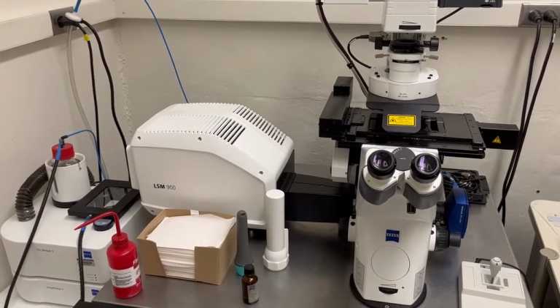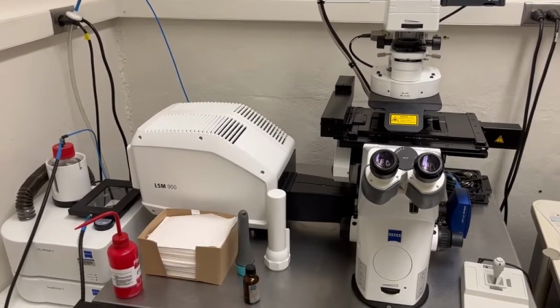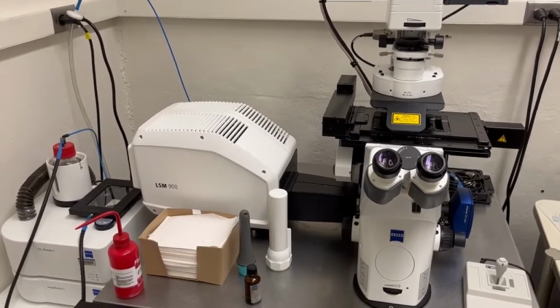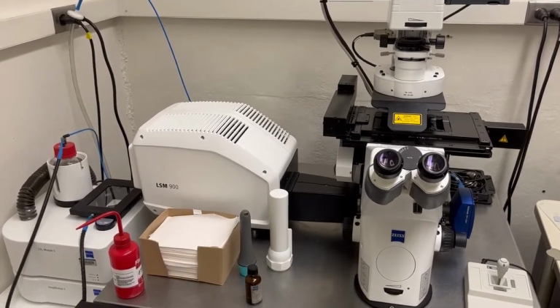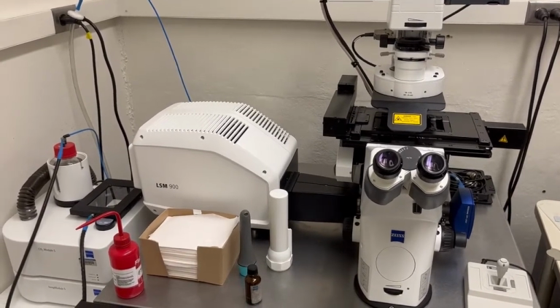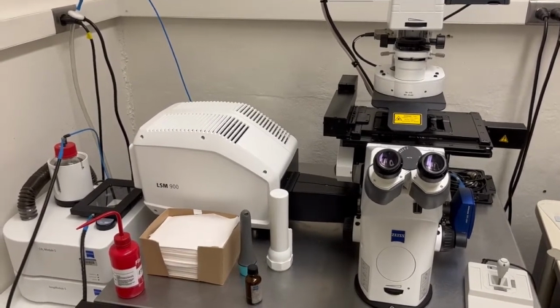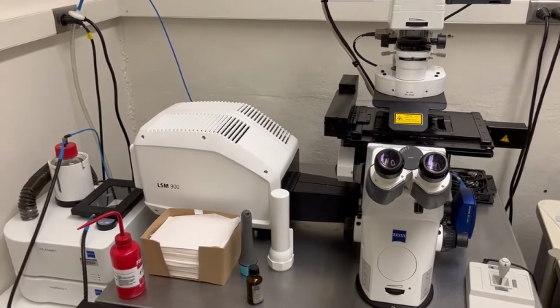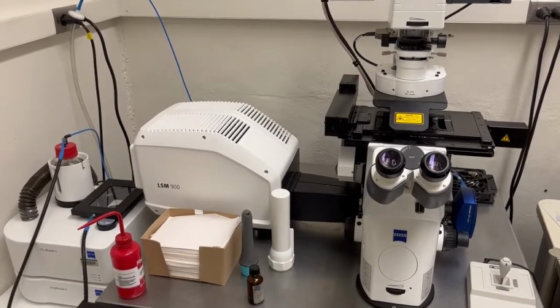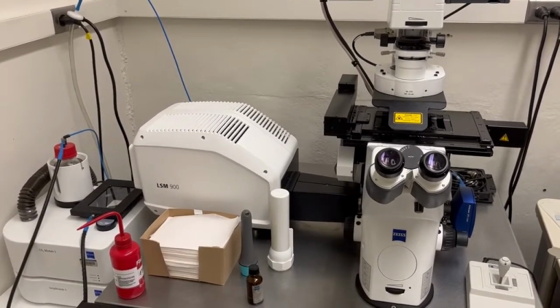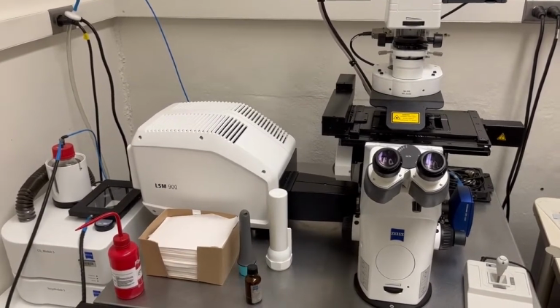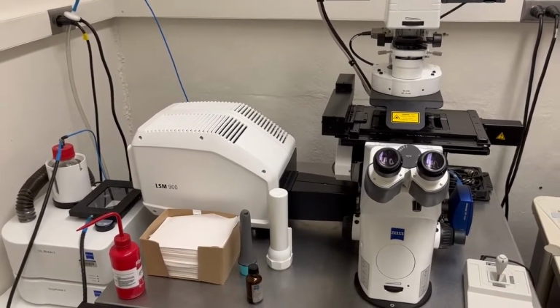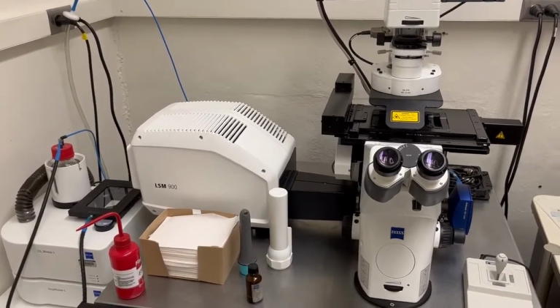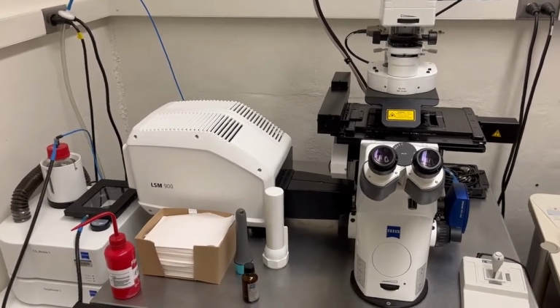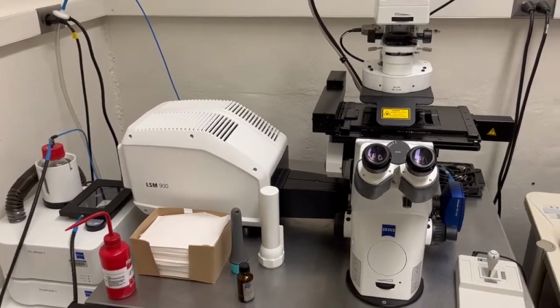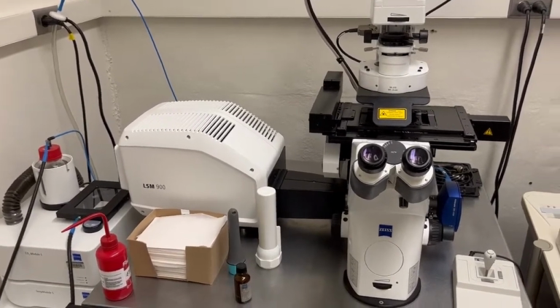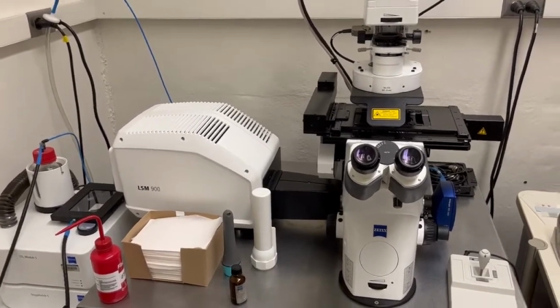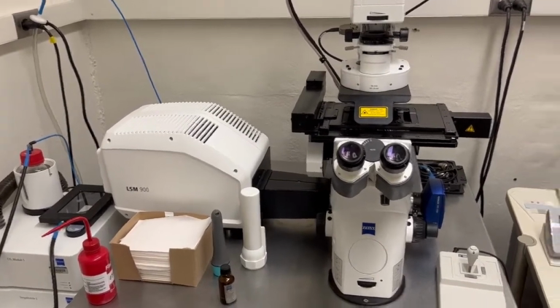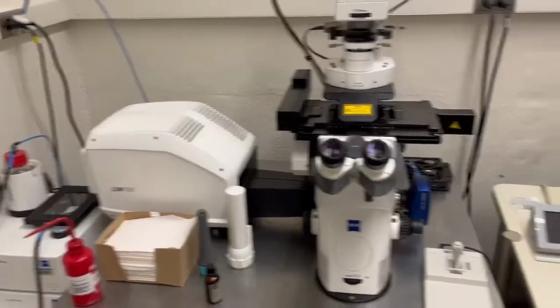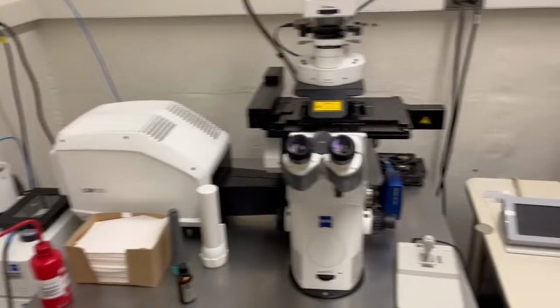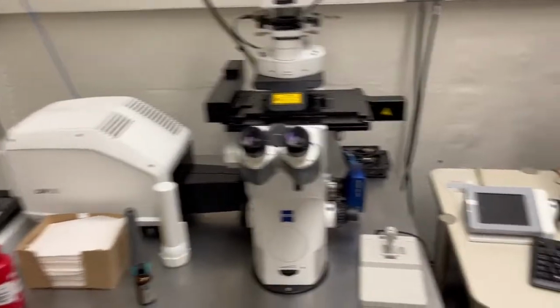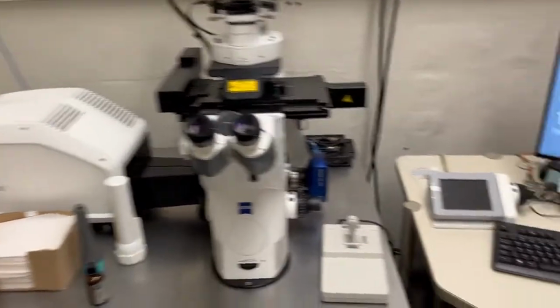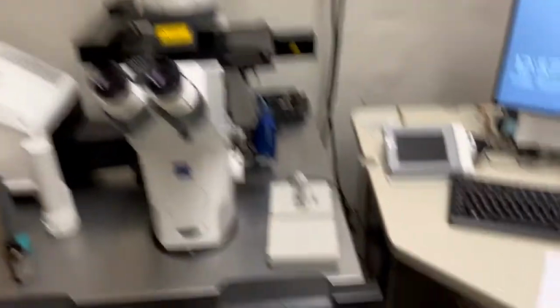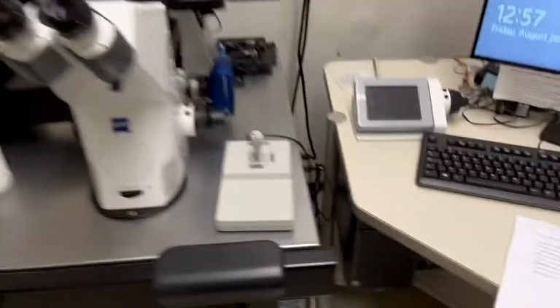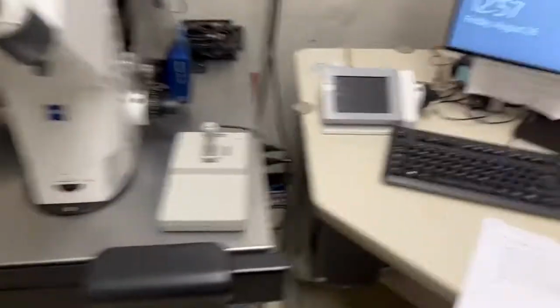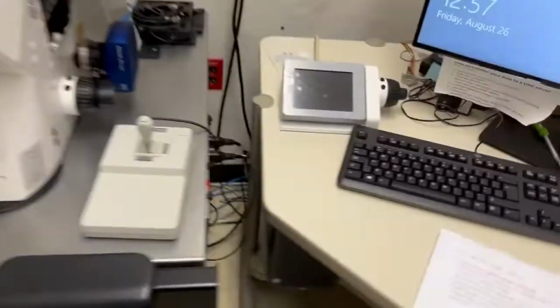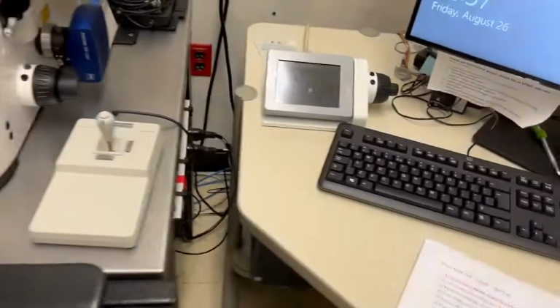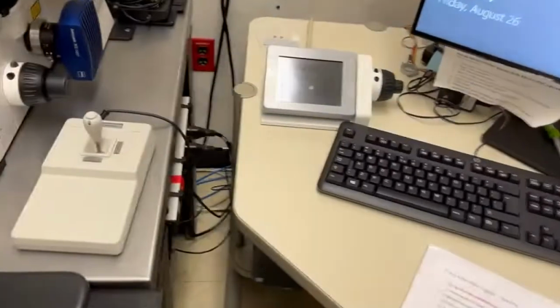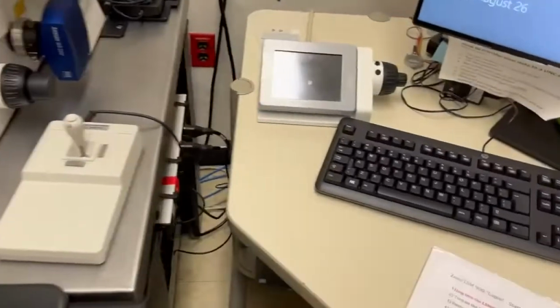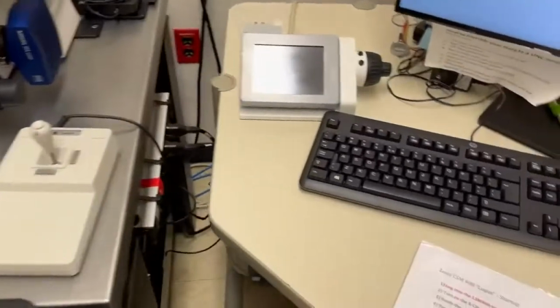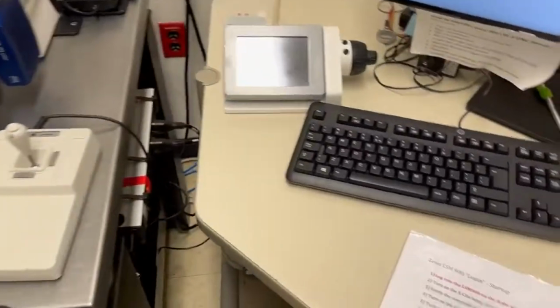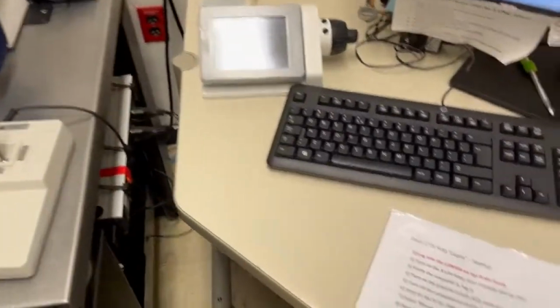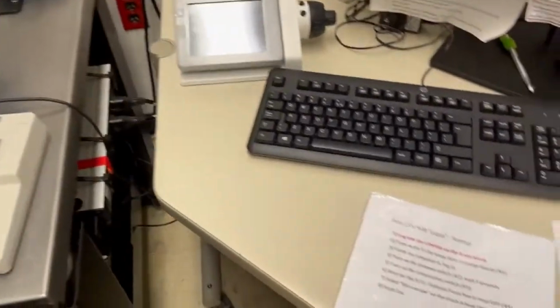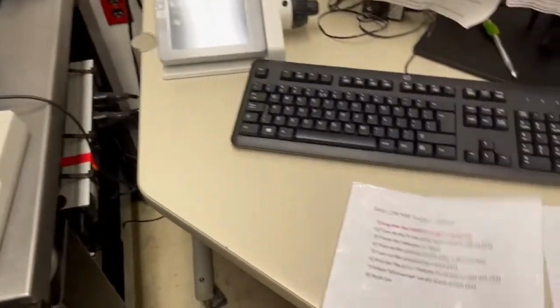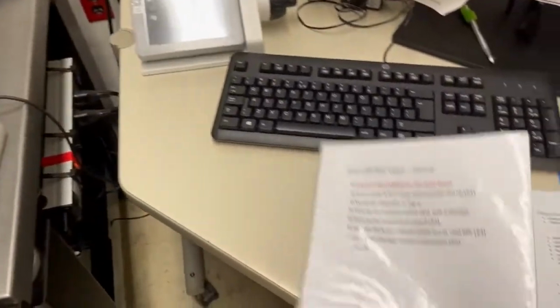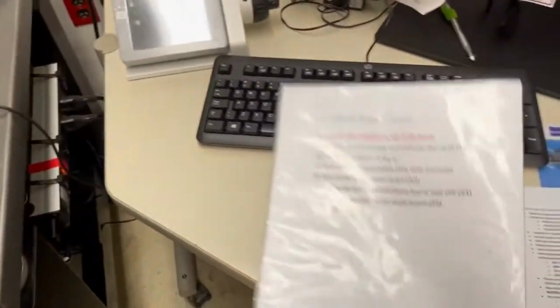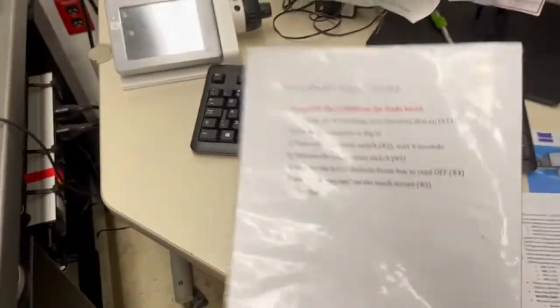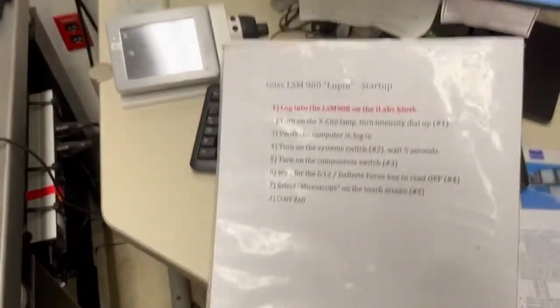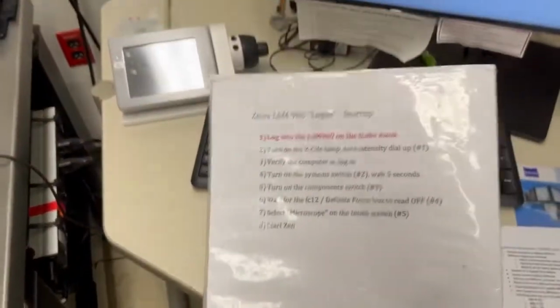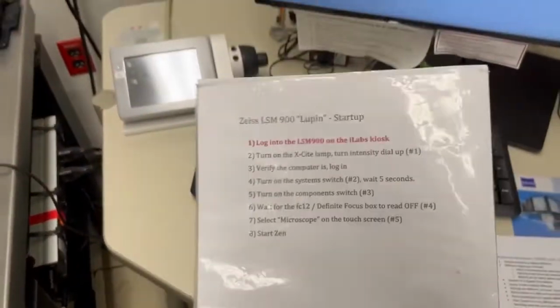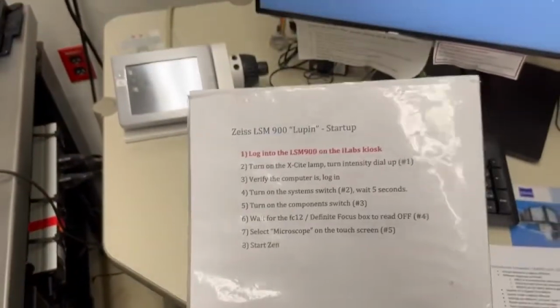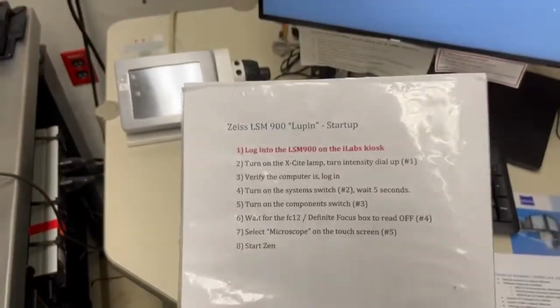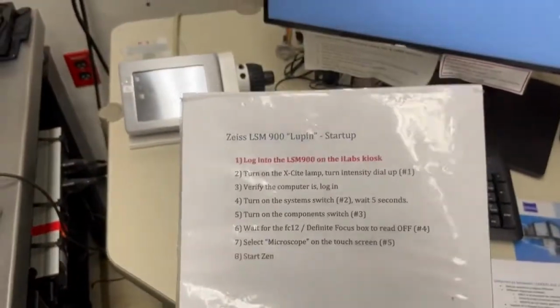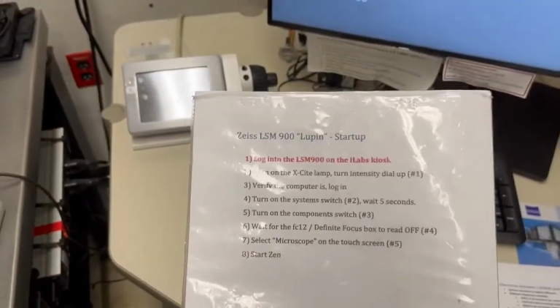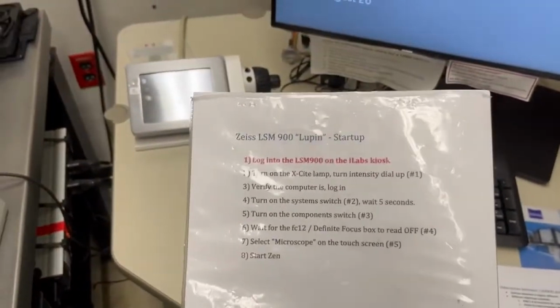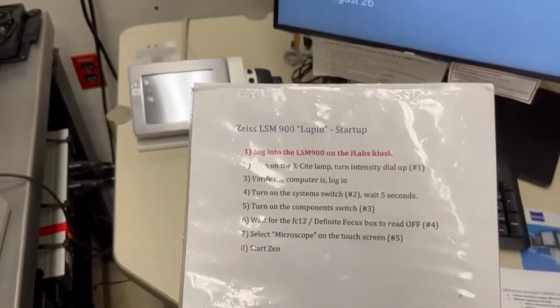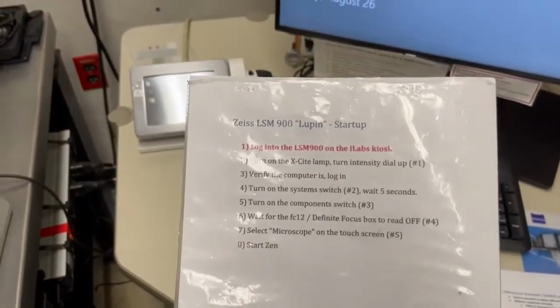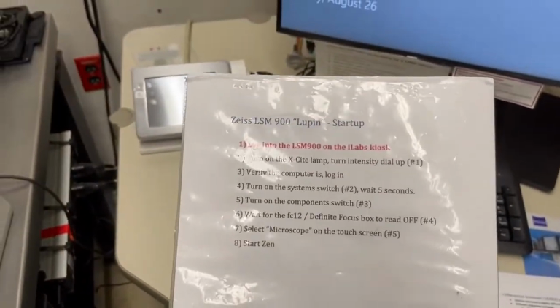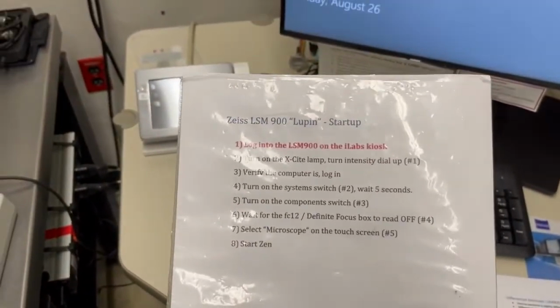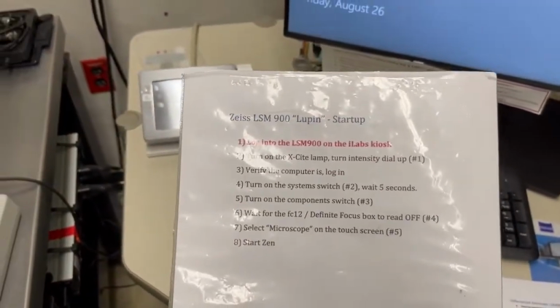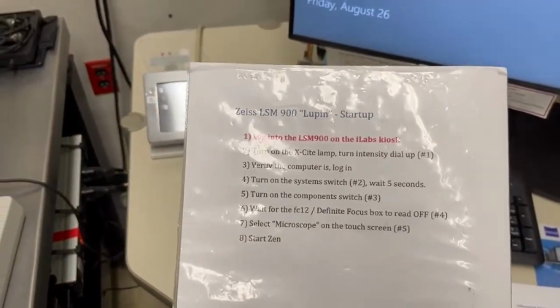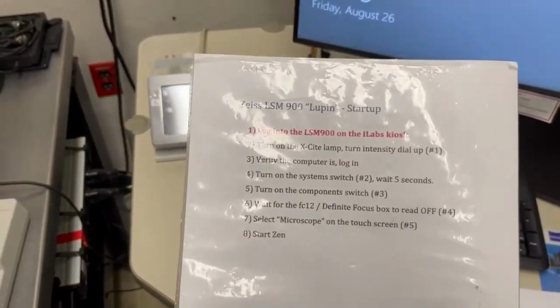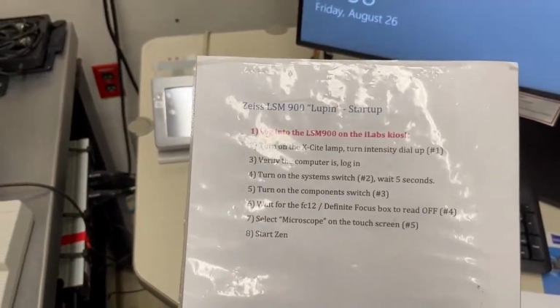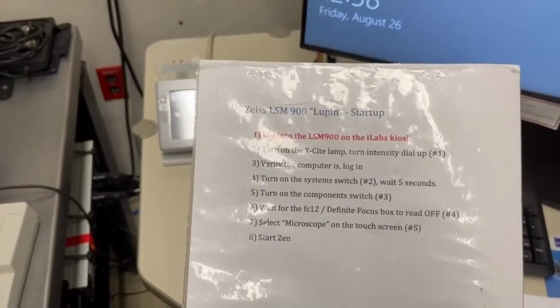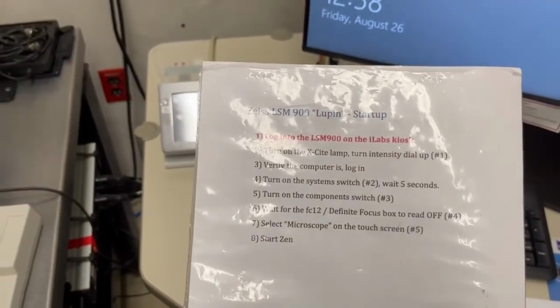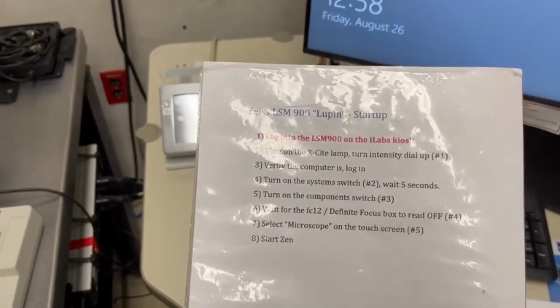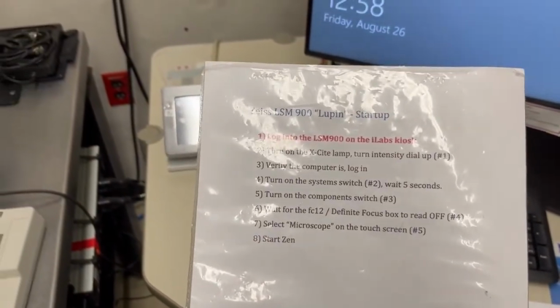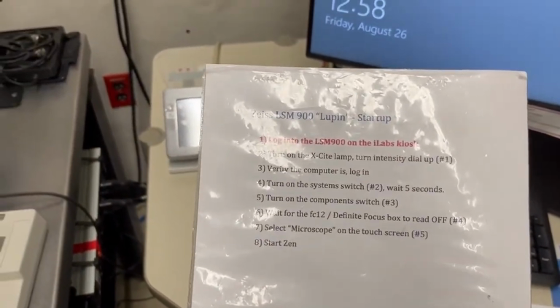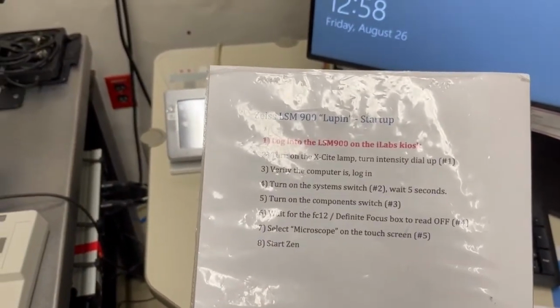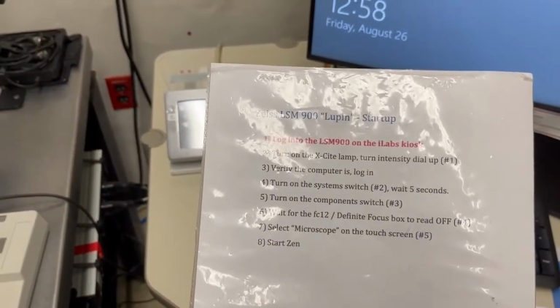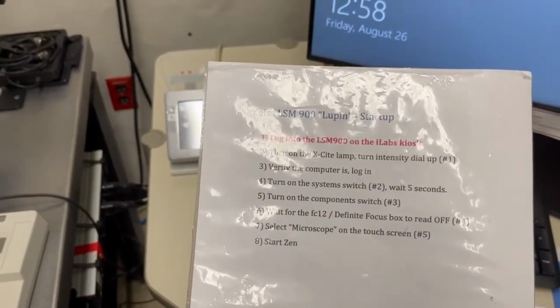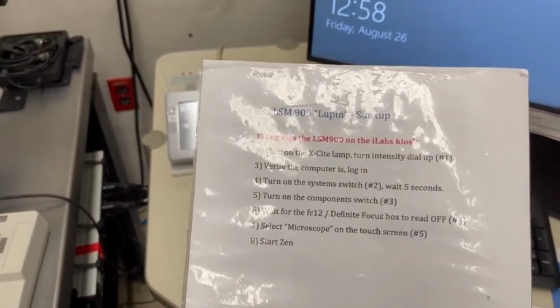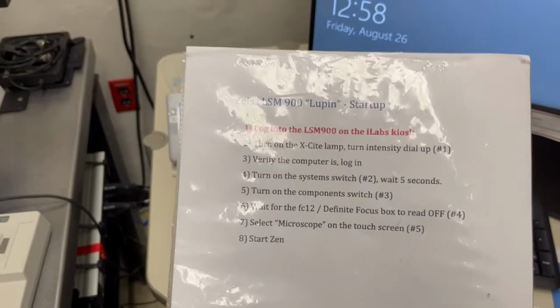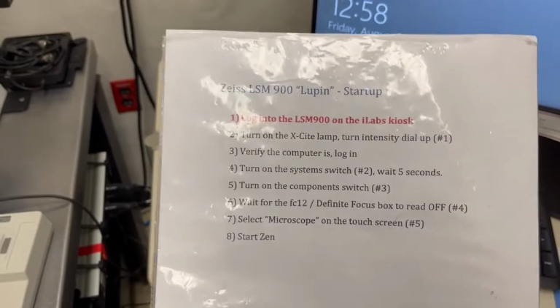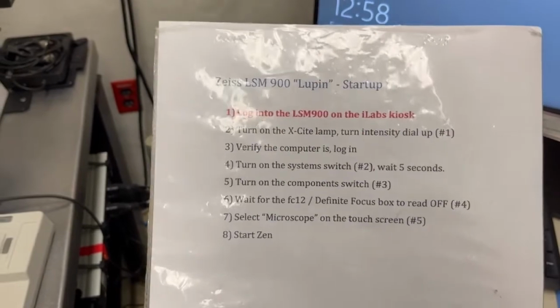So just like before, there are startup settings on the sheet here. The startup is slightly different, so I'm gonna go over it now.